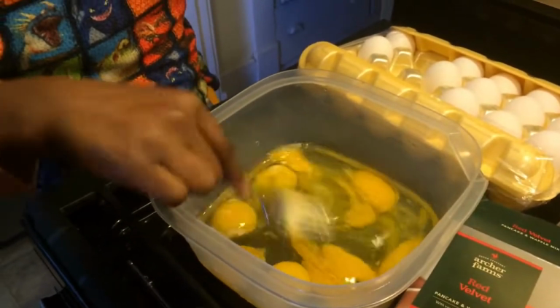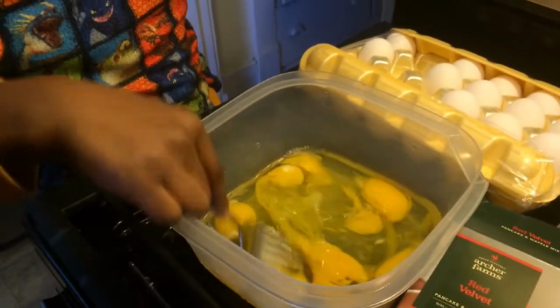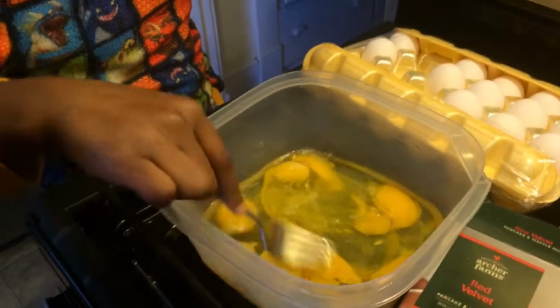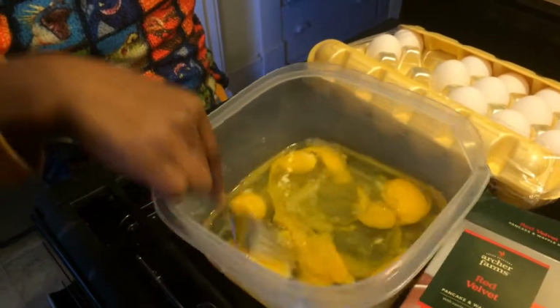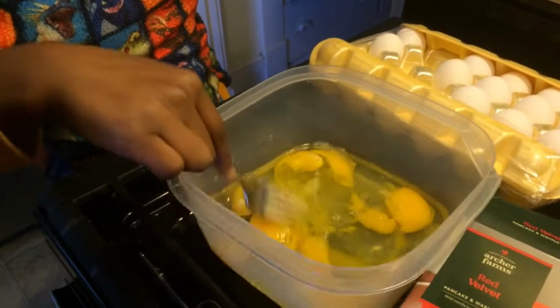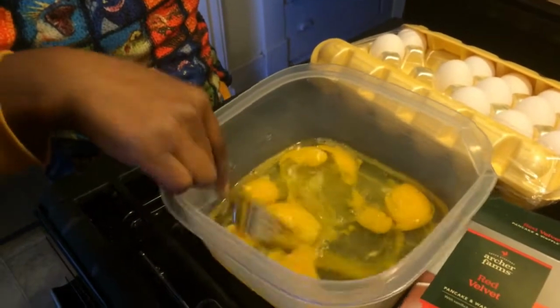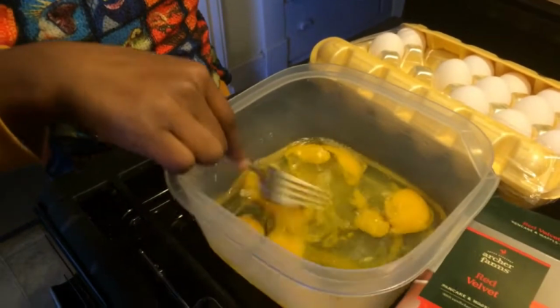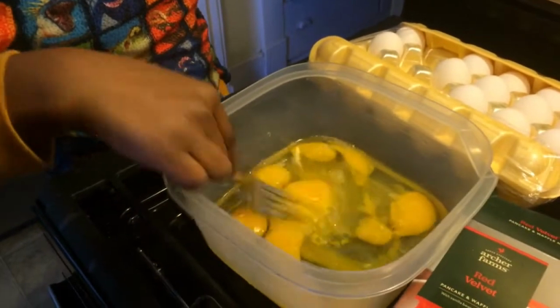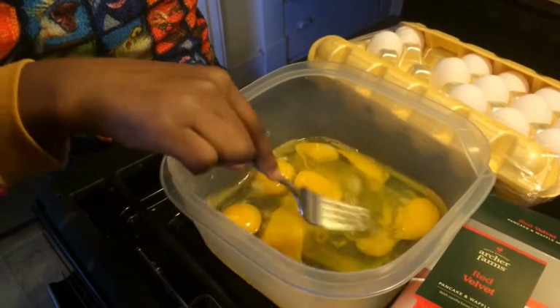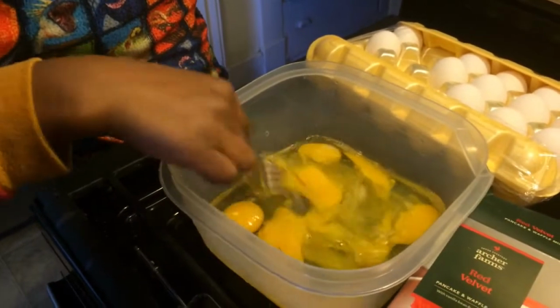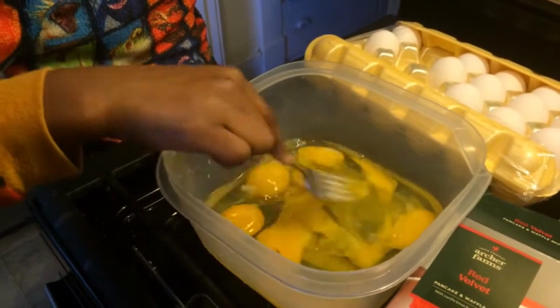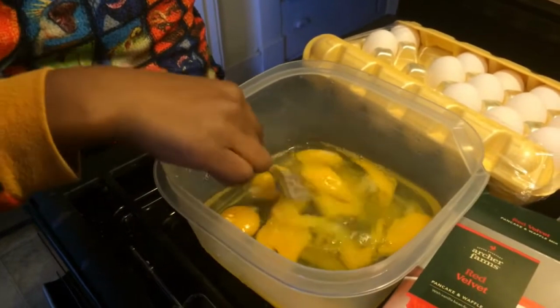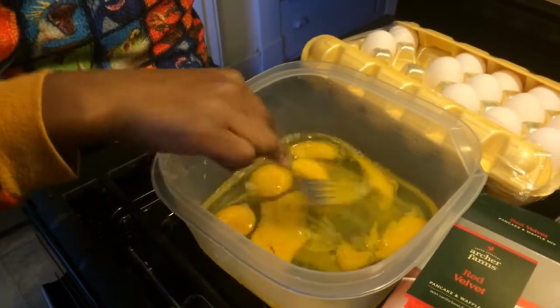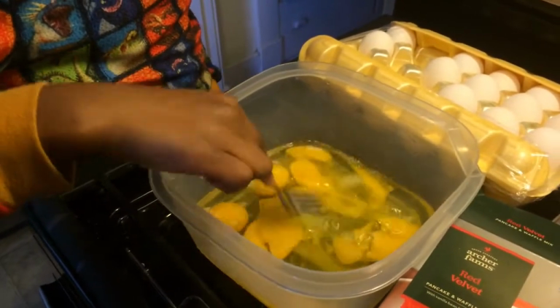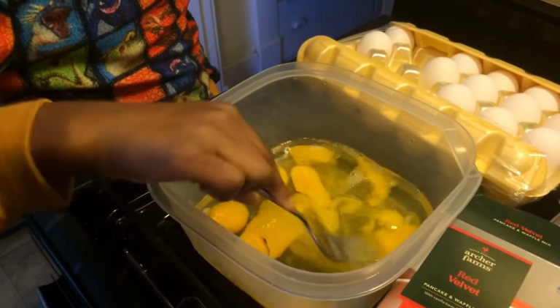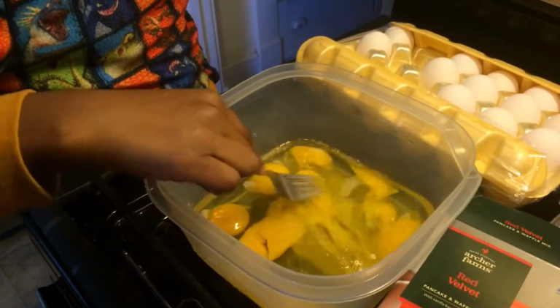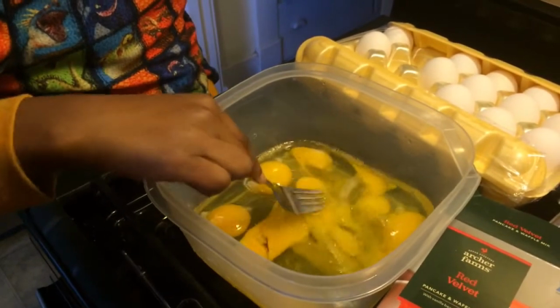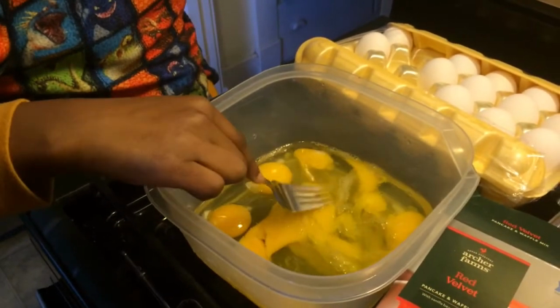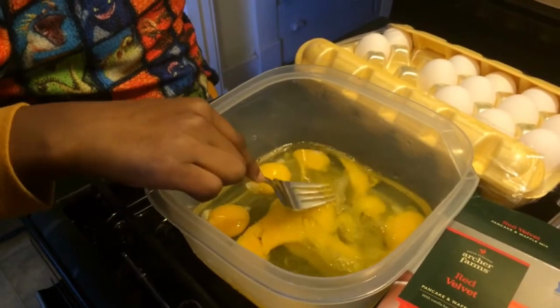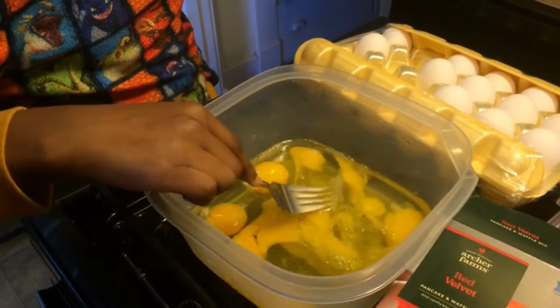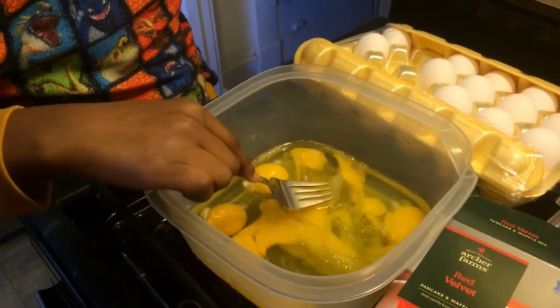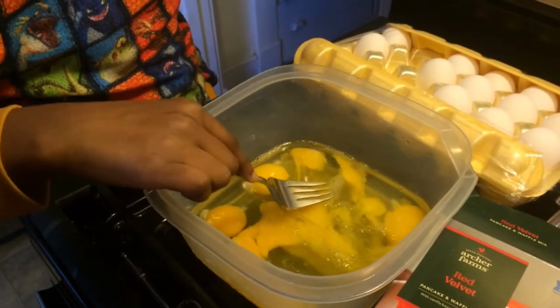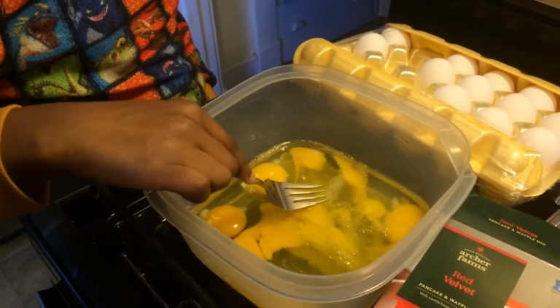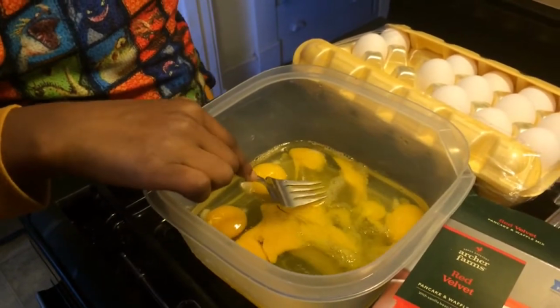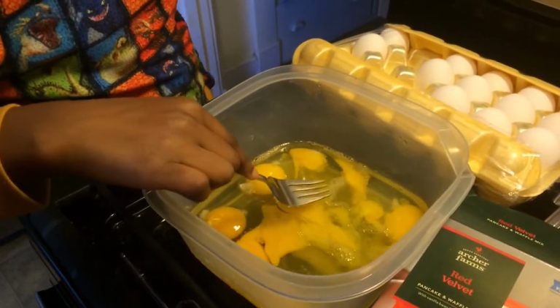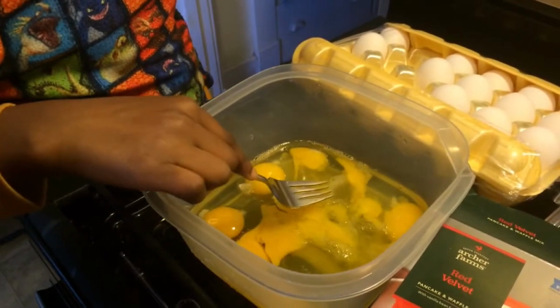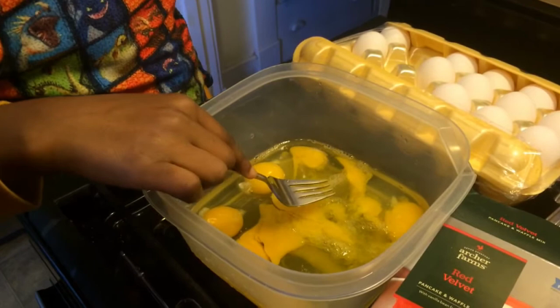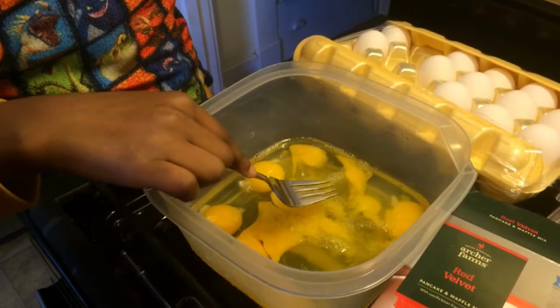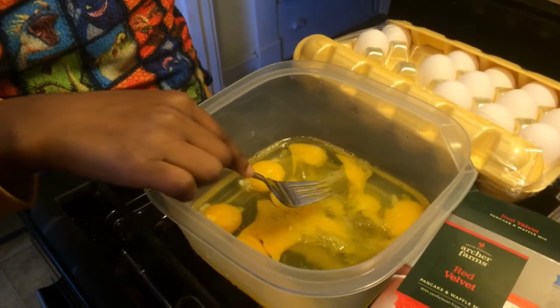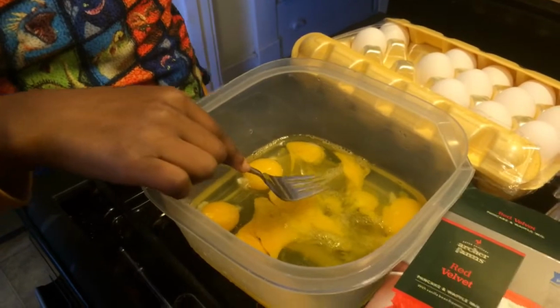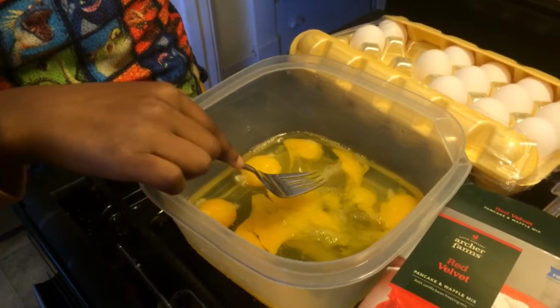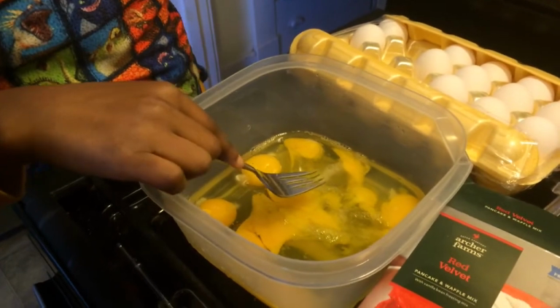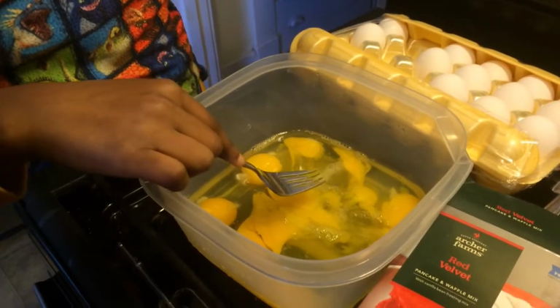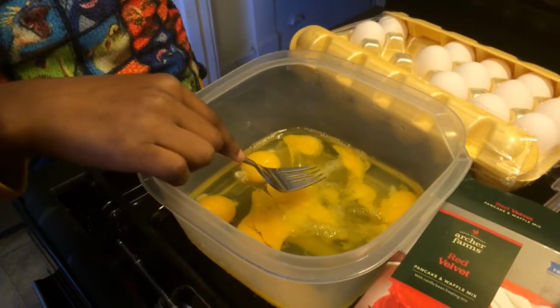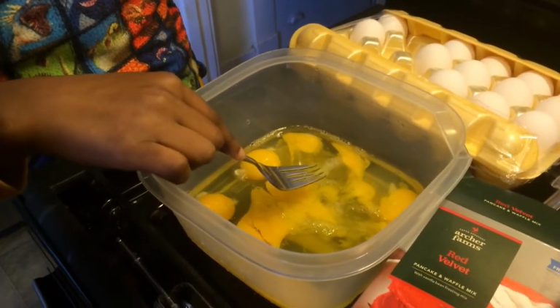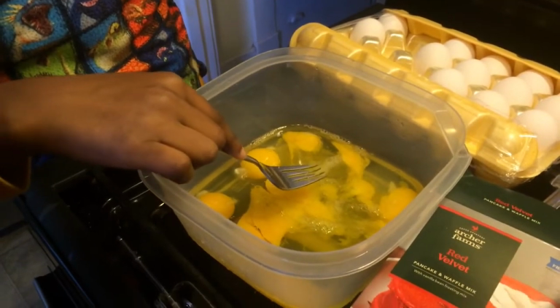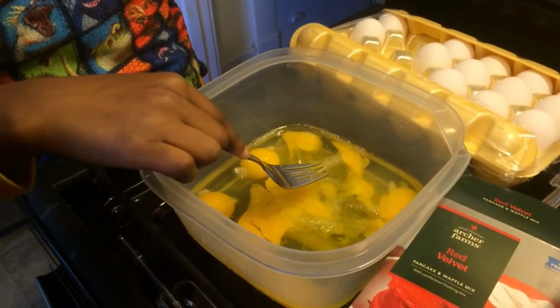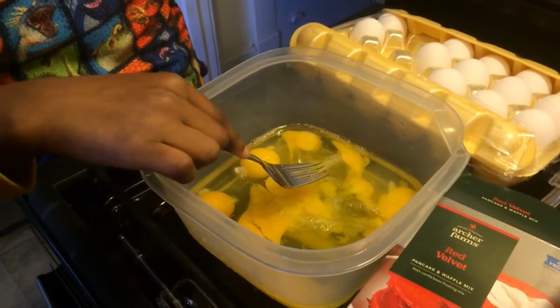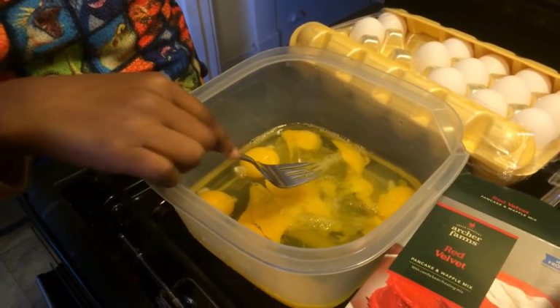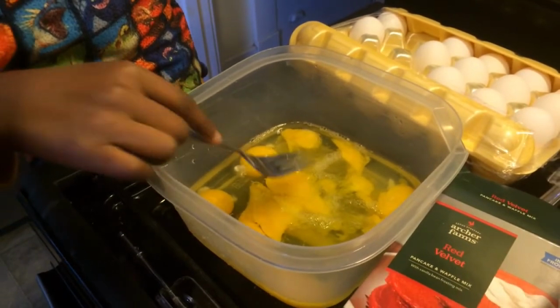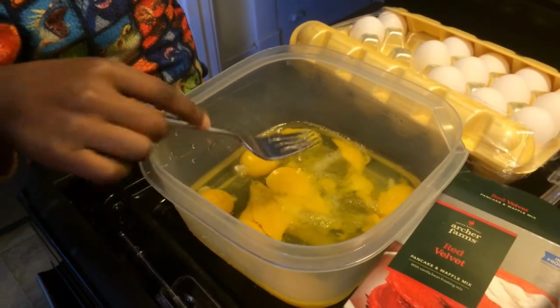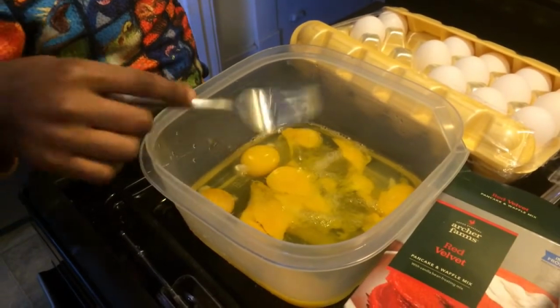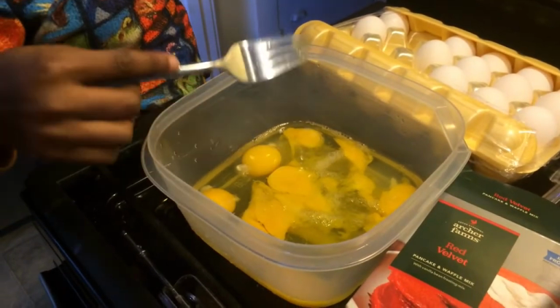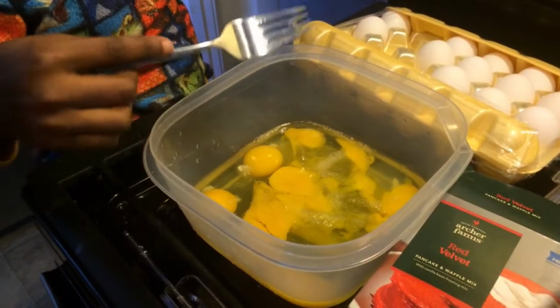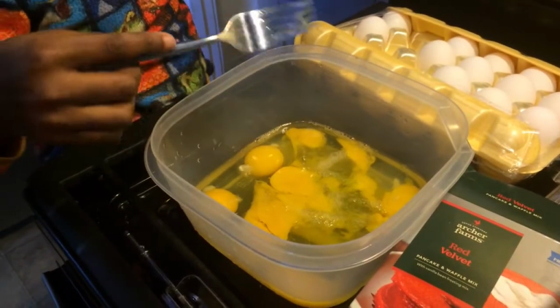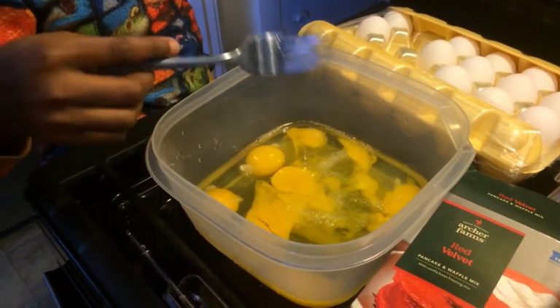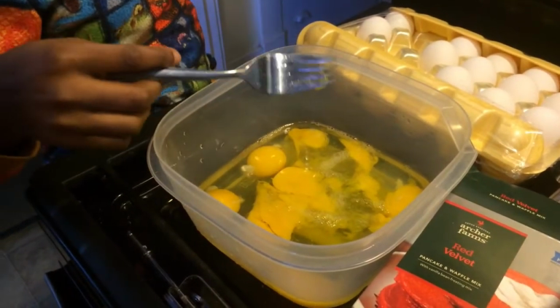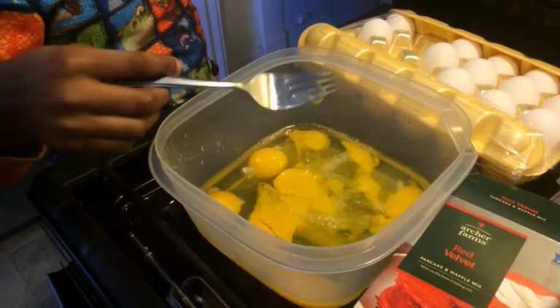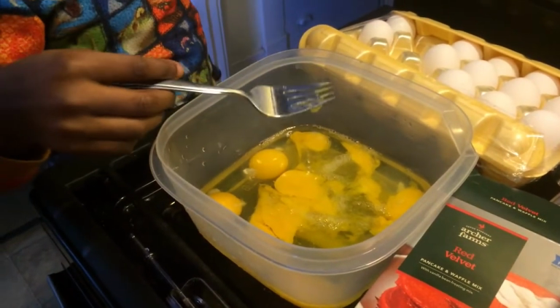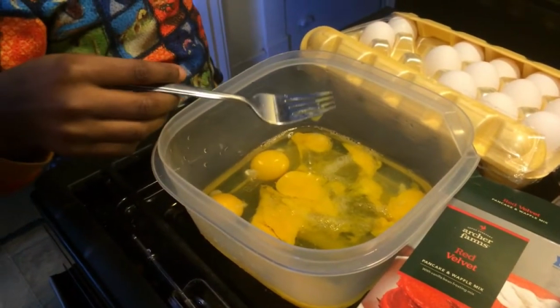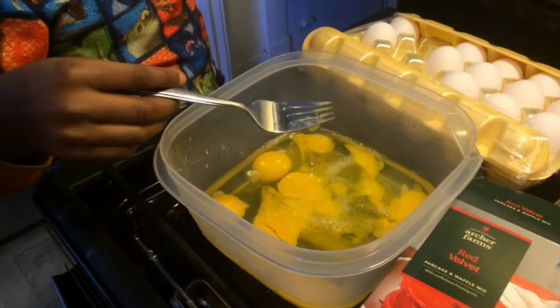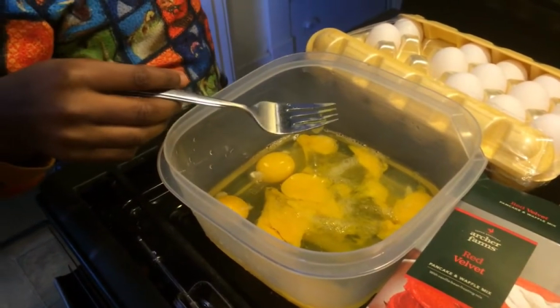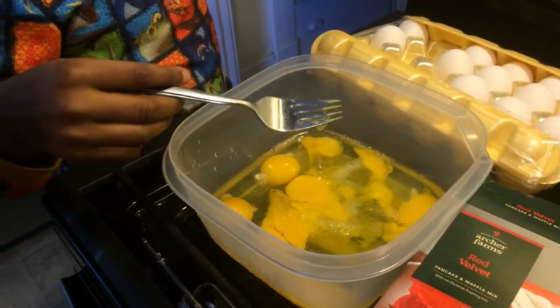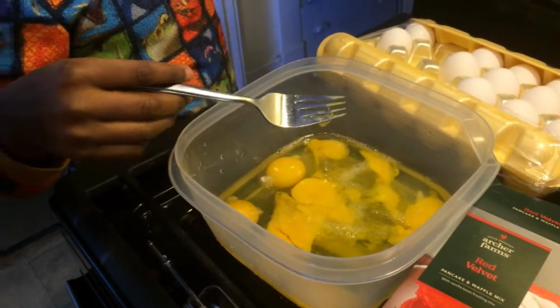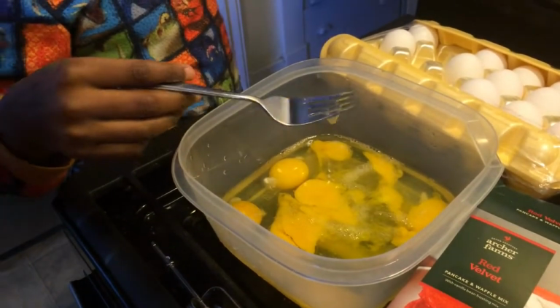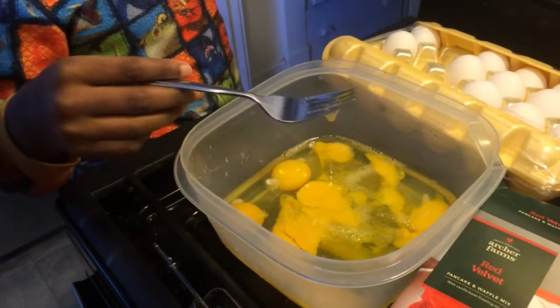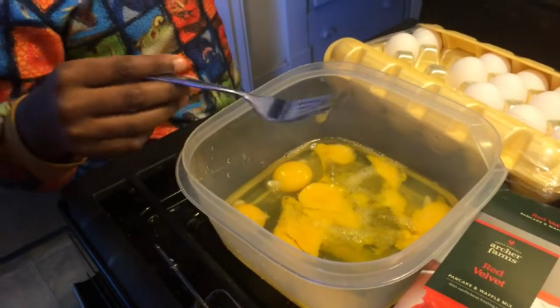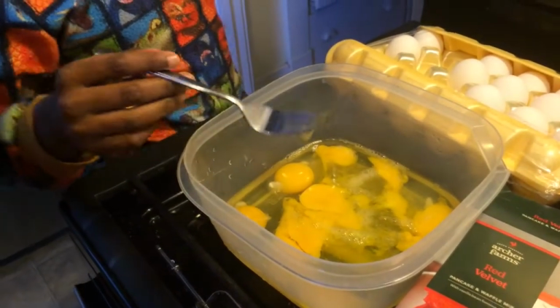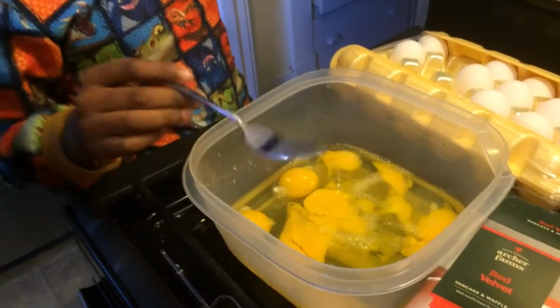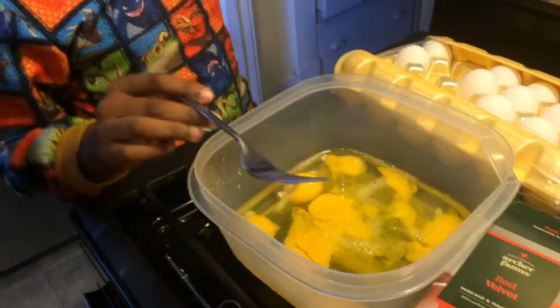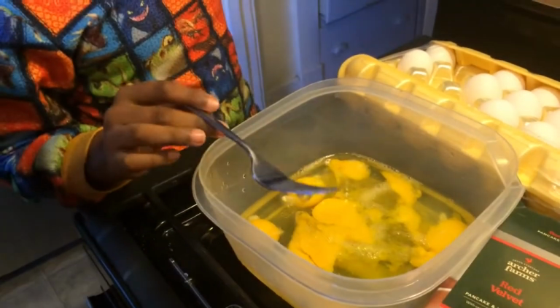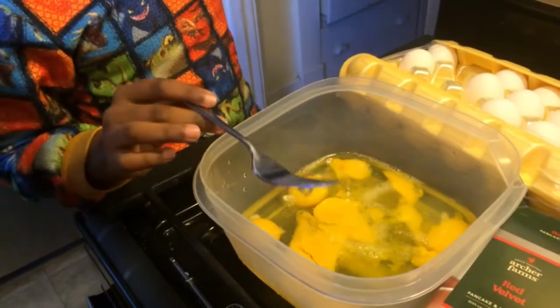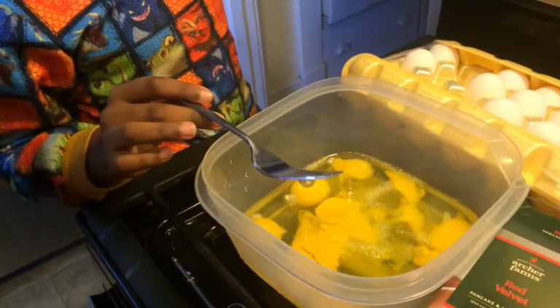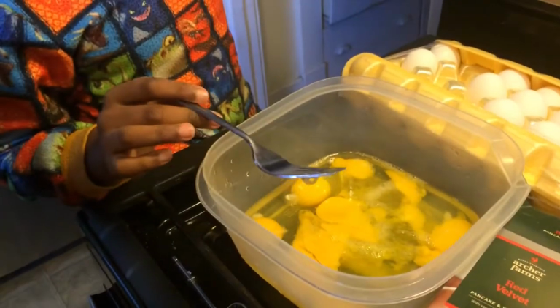So what else do we need to add to these eggs, Trey, before we scramble them? Salt and pepper. Salt and pepper. Keep going.